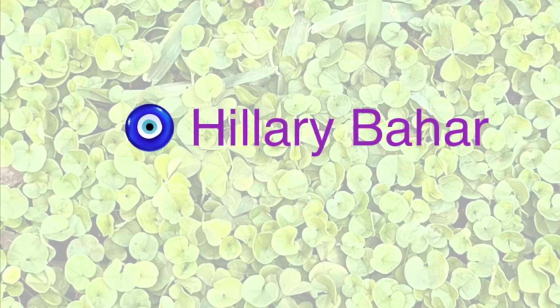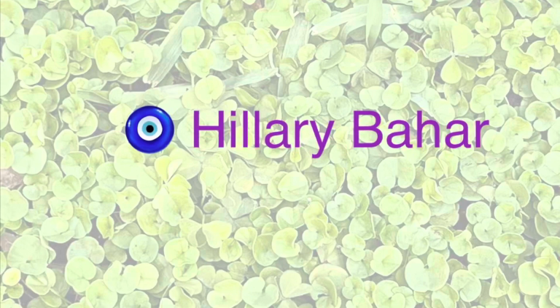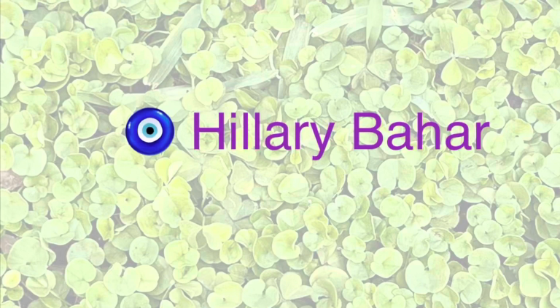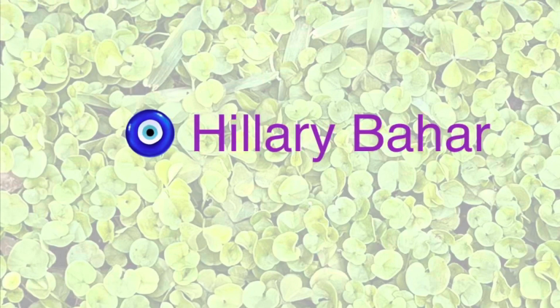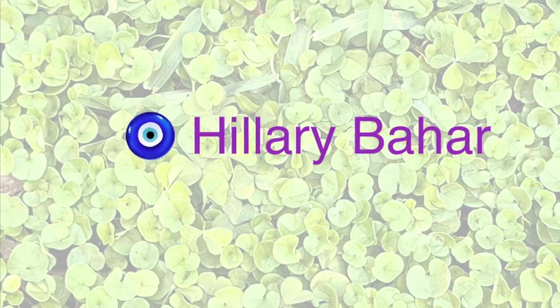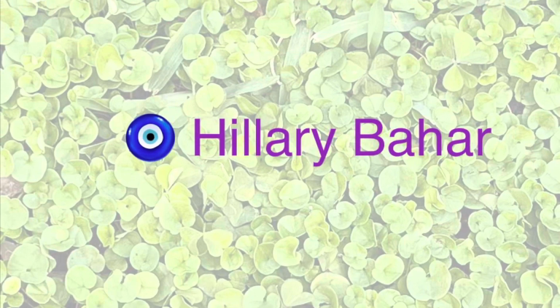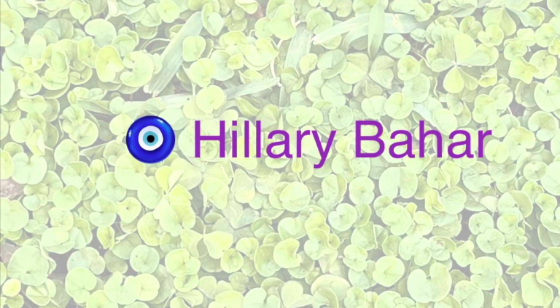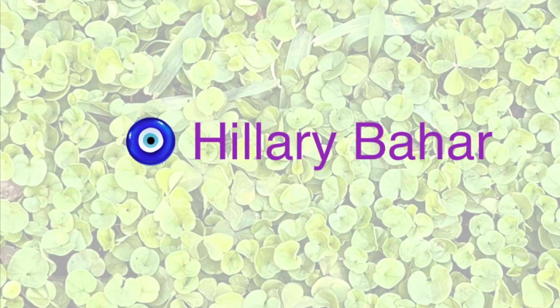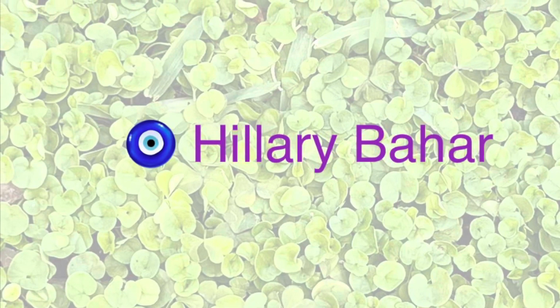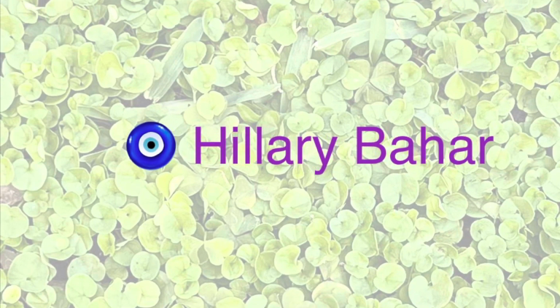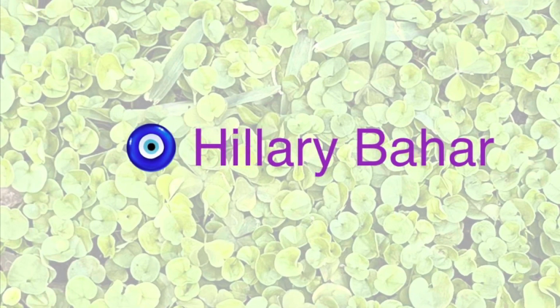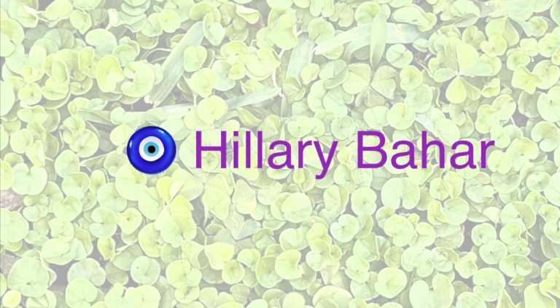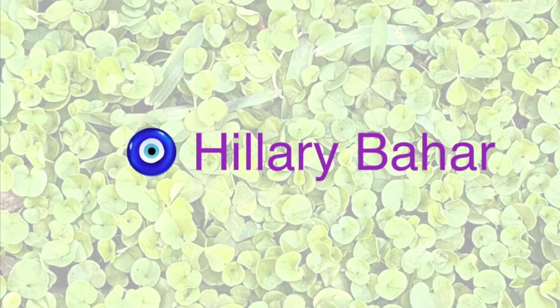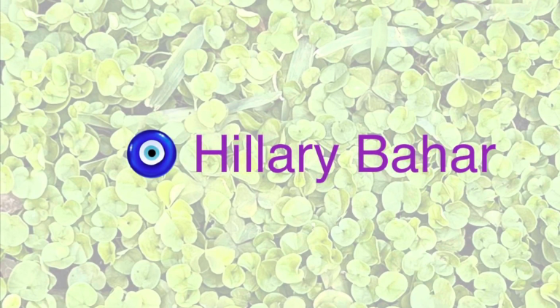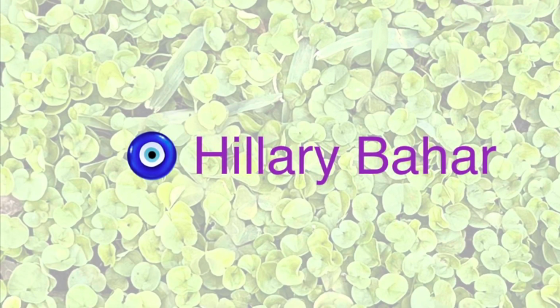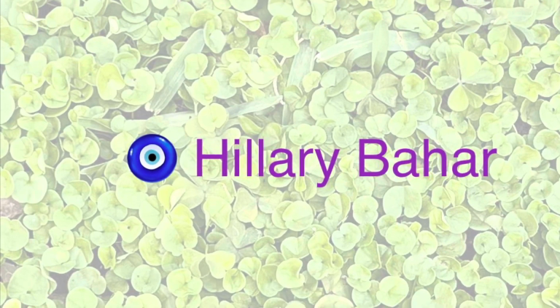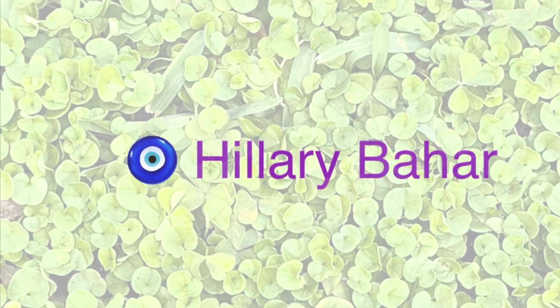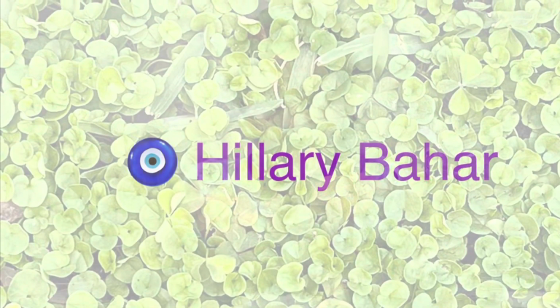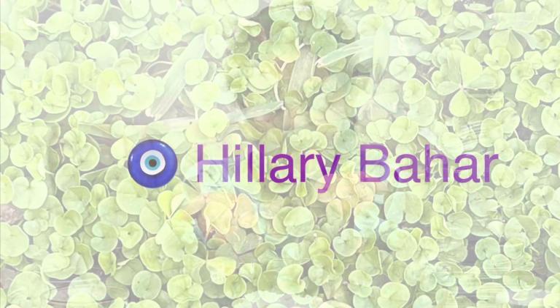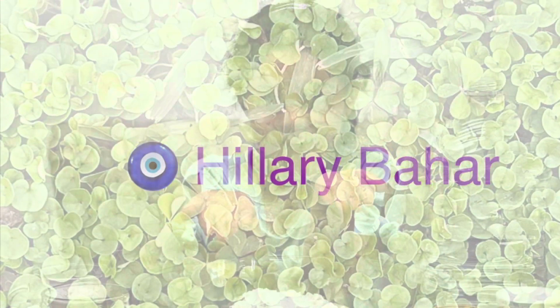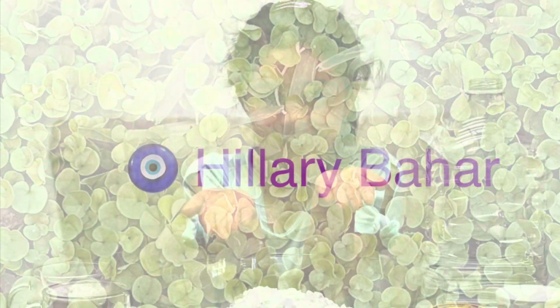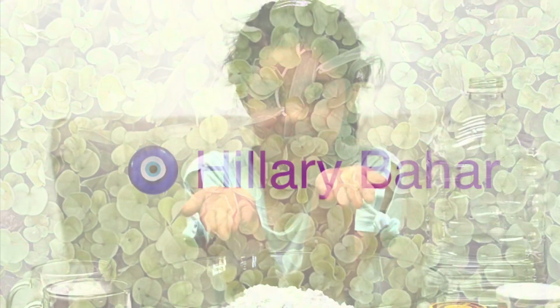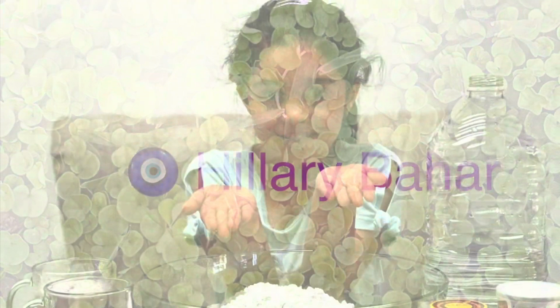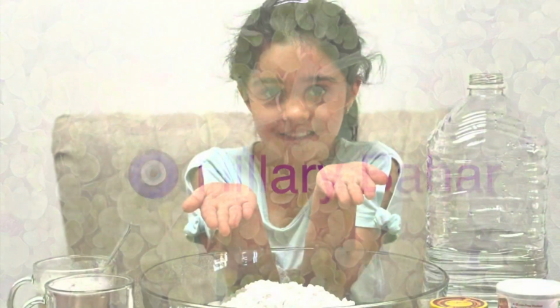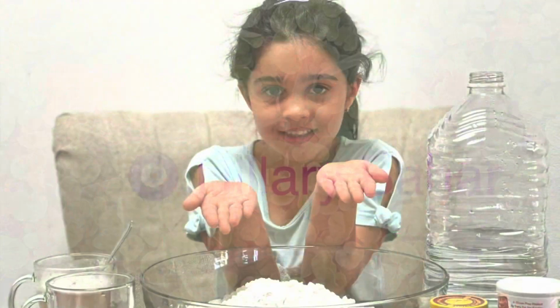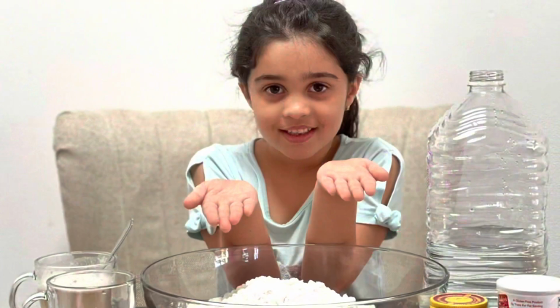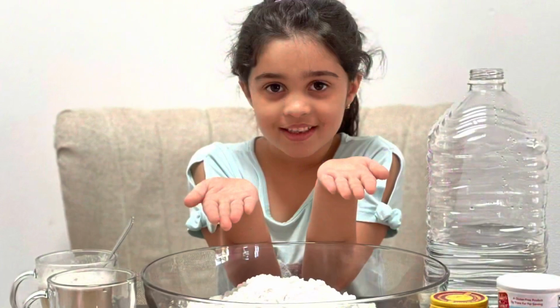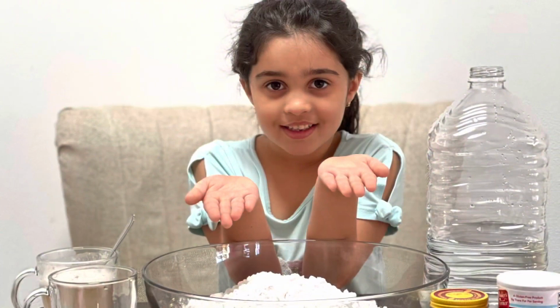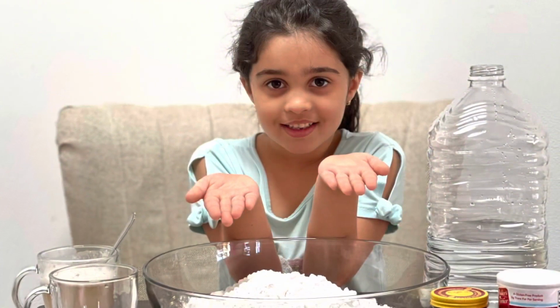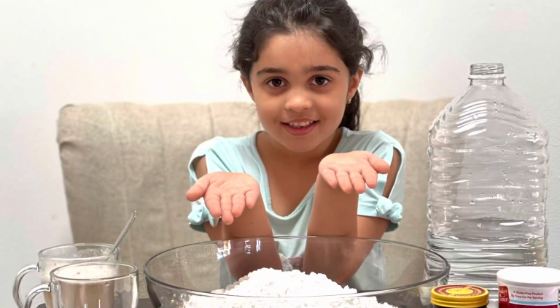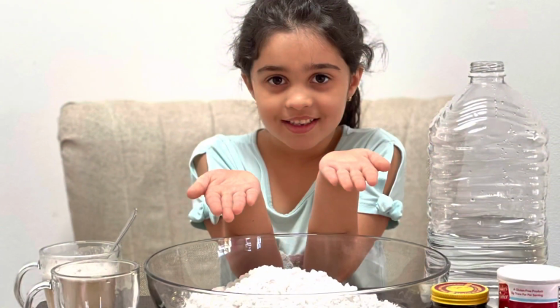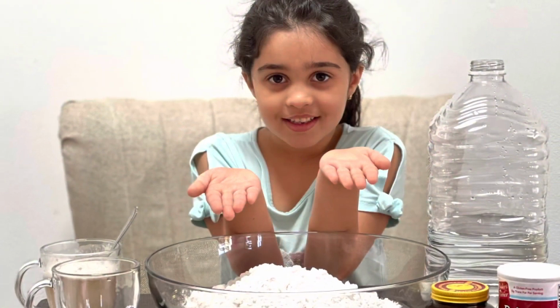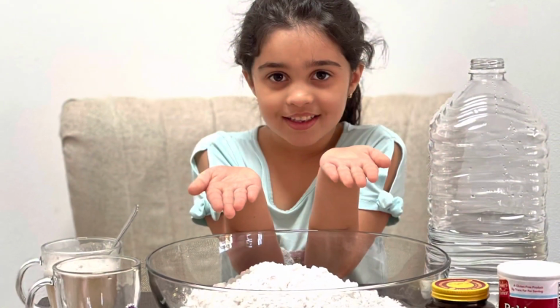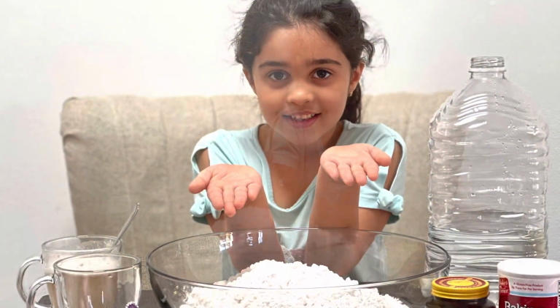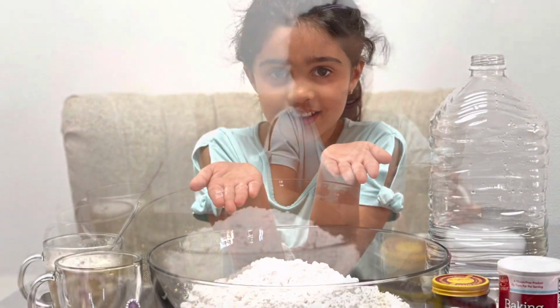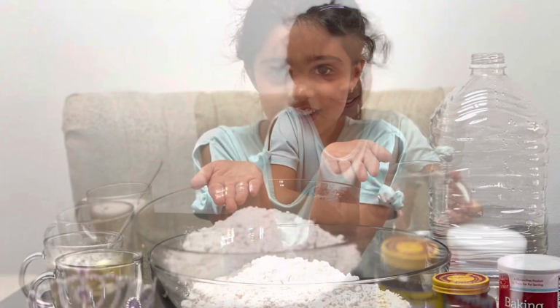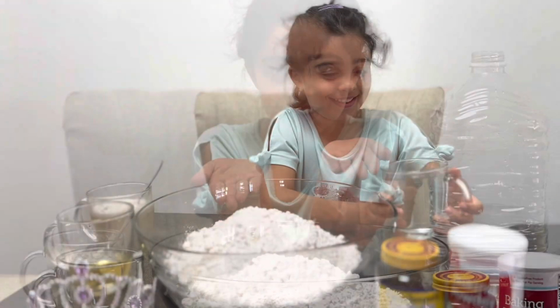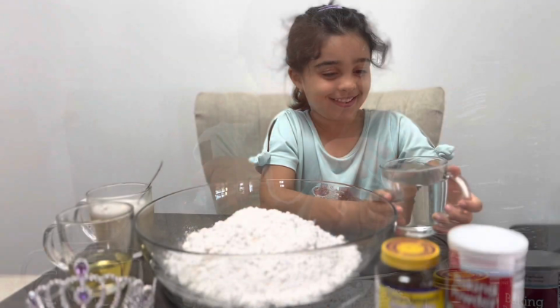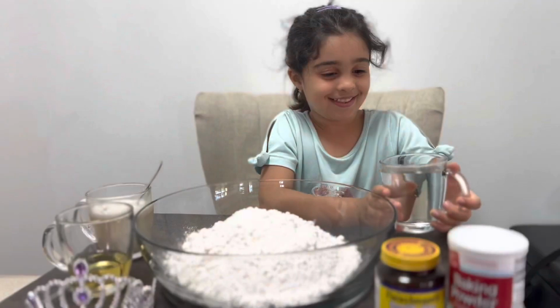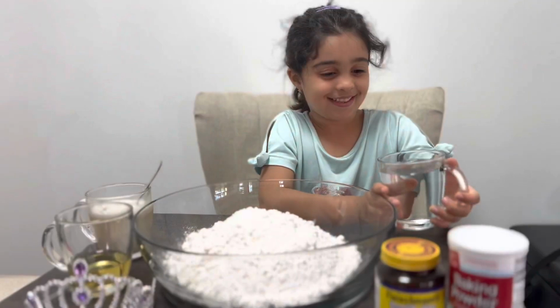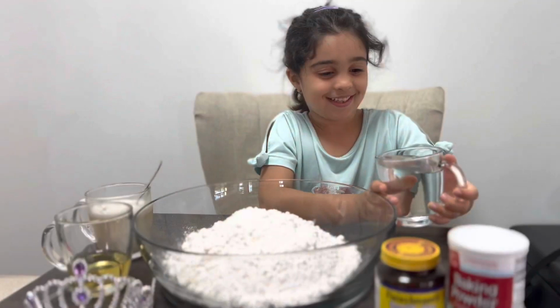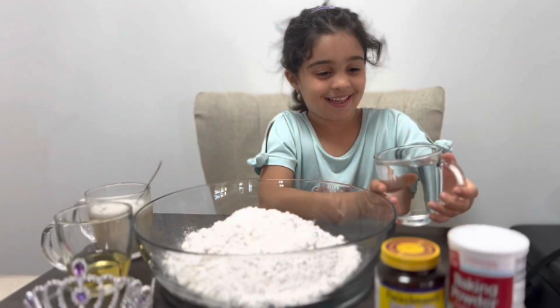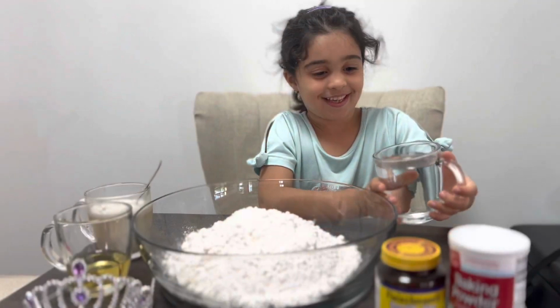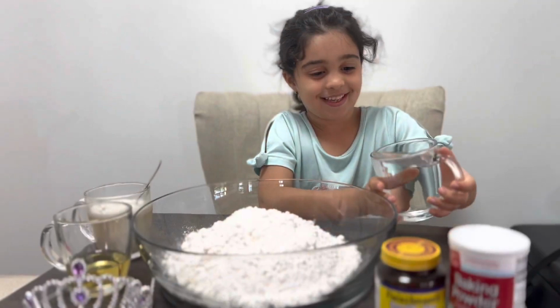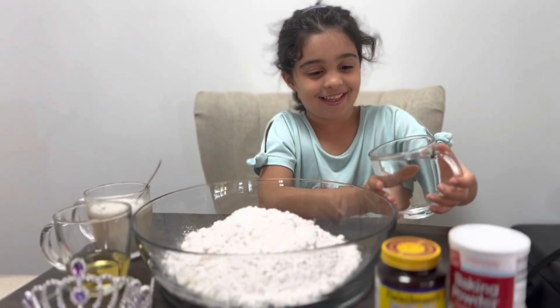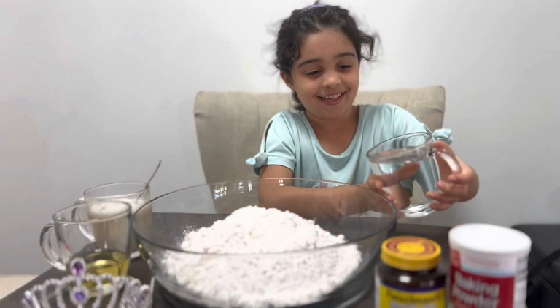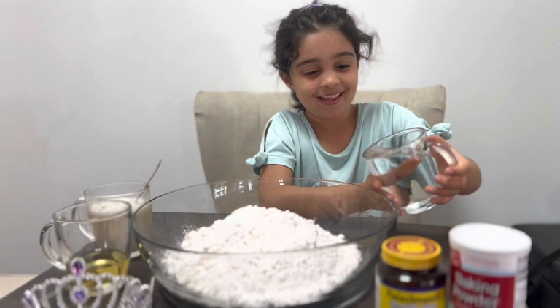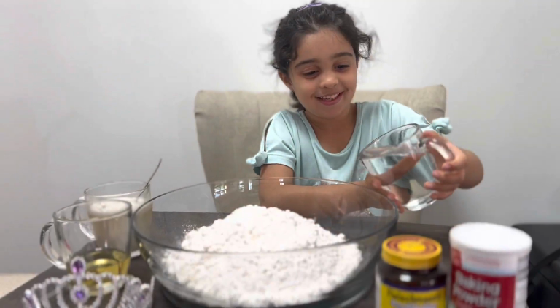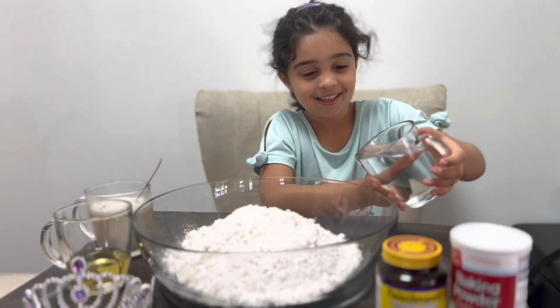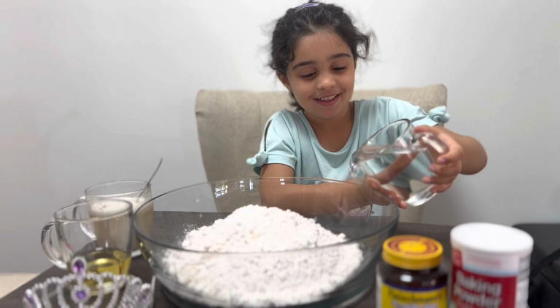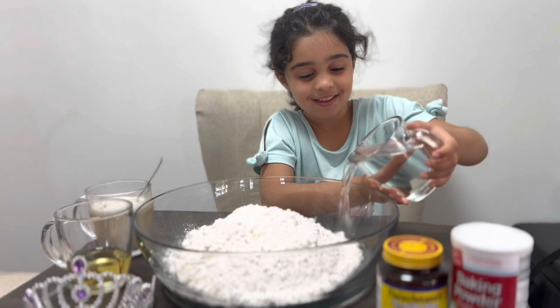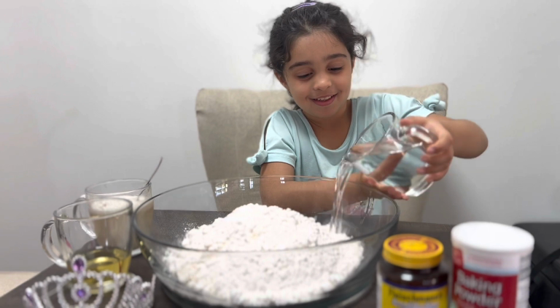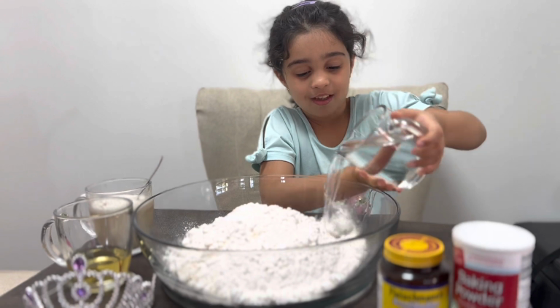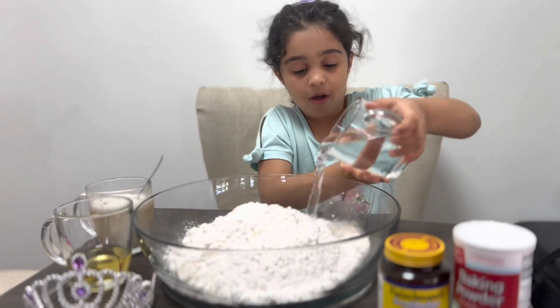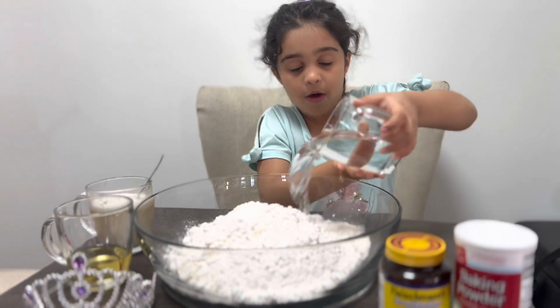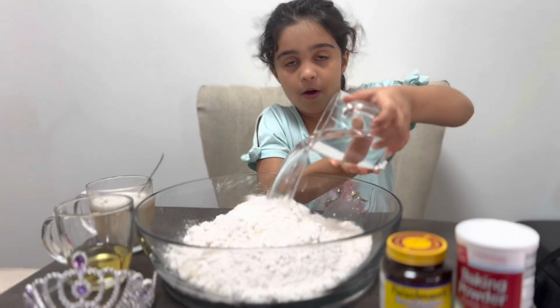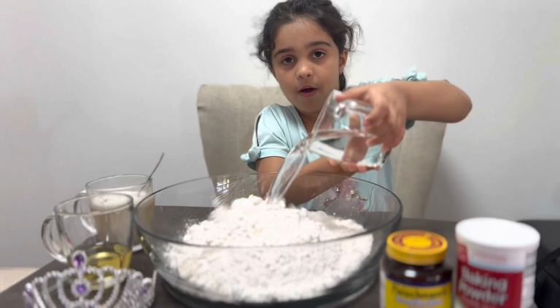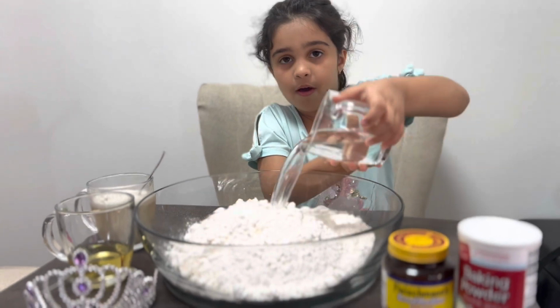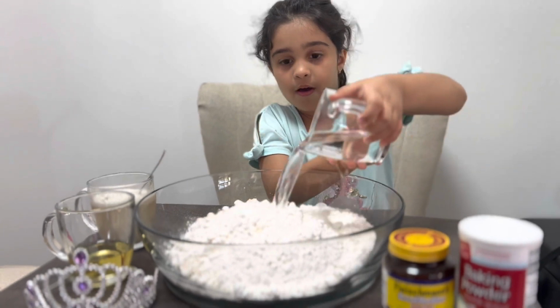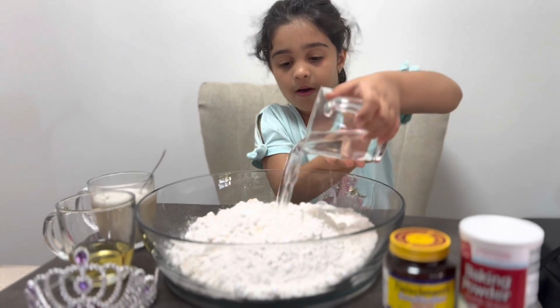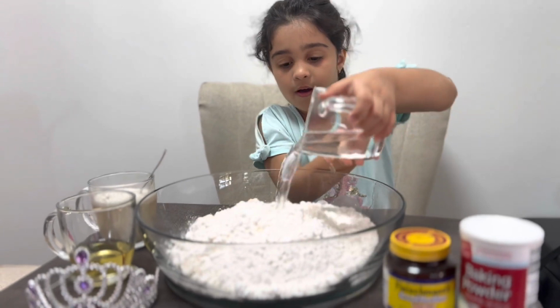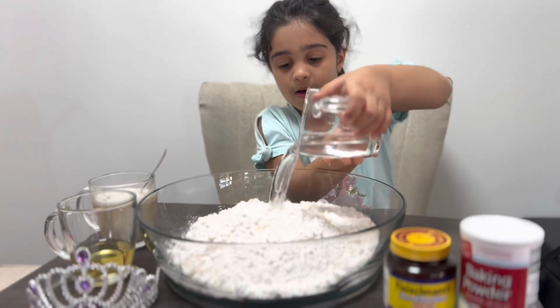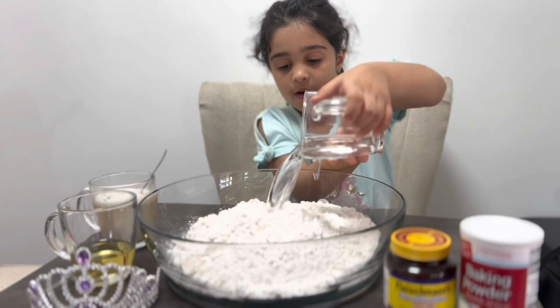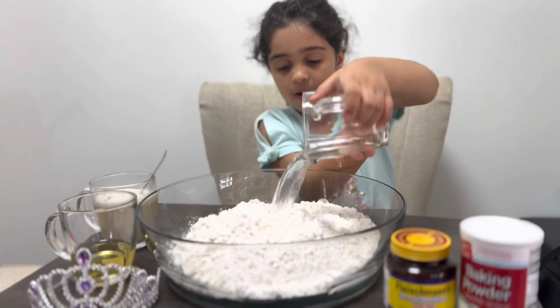Hello and welcome to my channel. My name is Hilary Bahar. Let's make dough to get it.